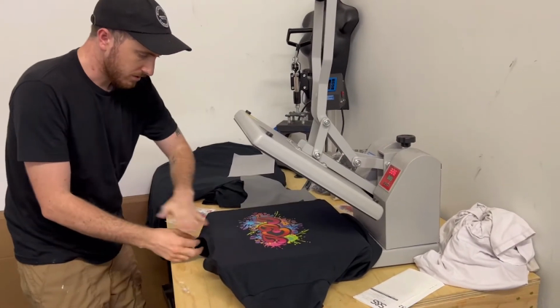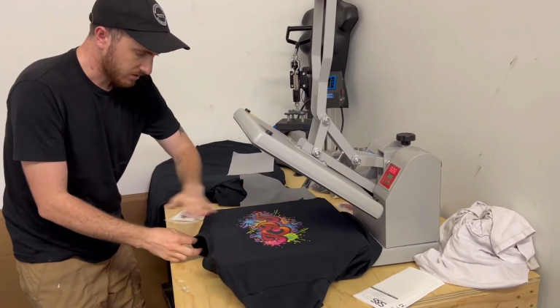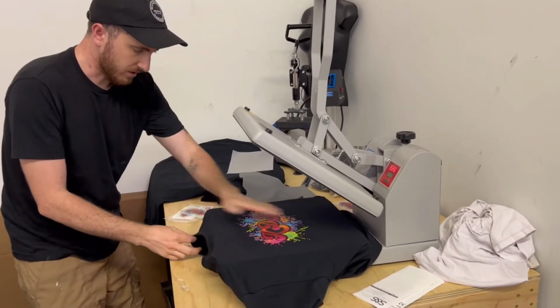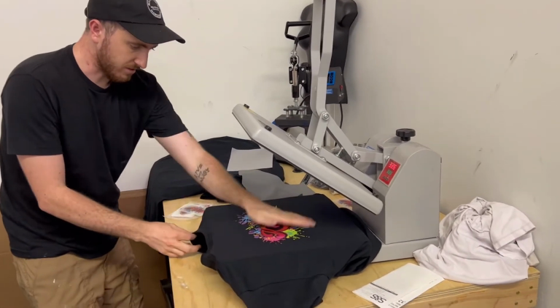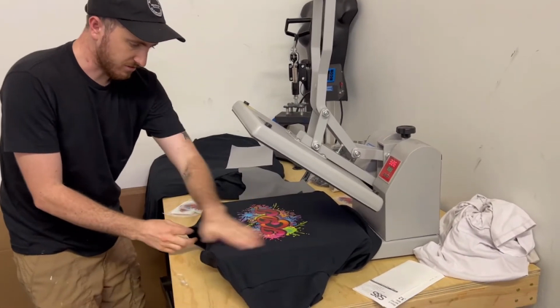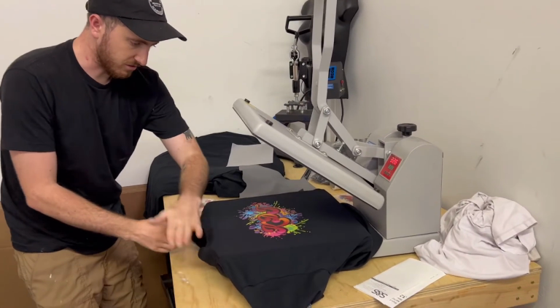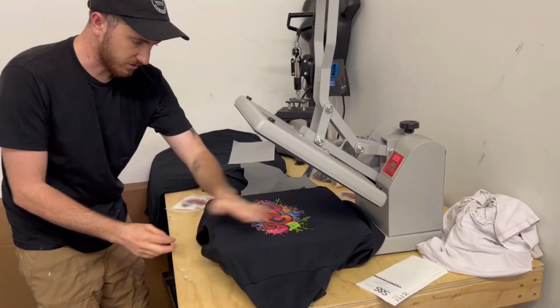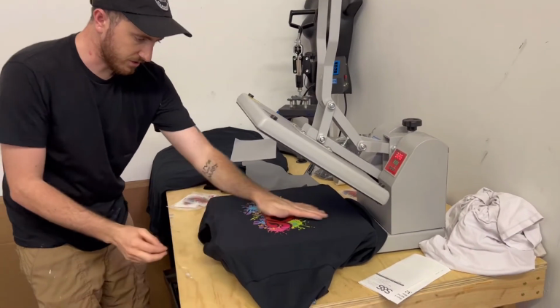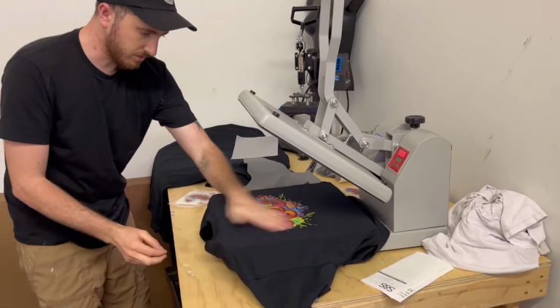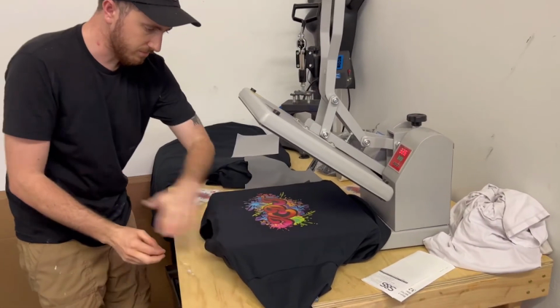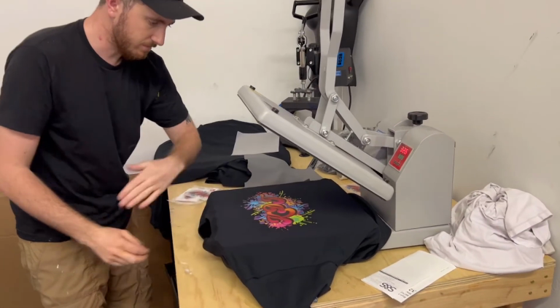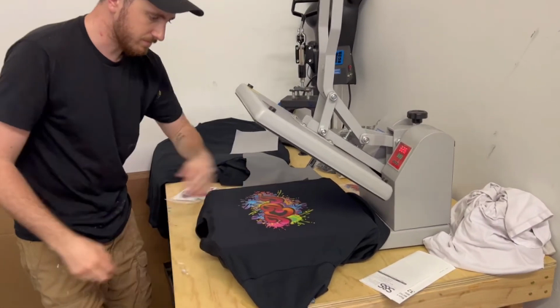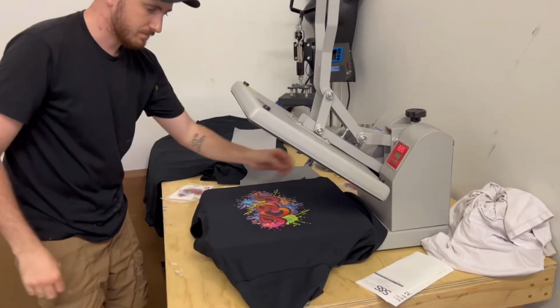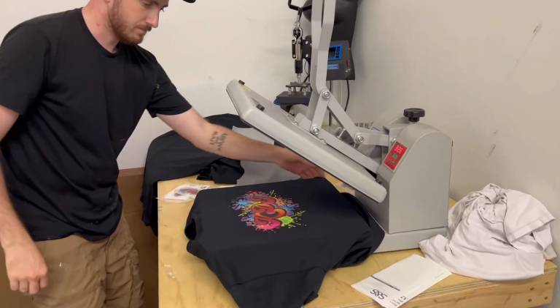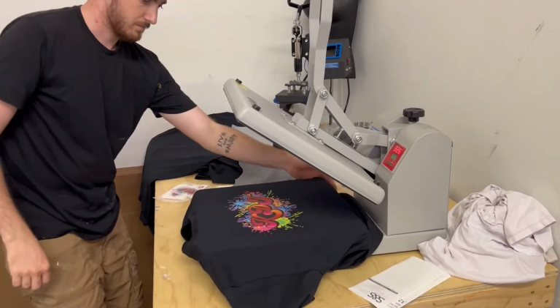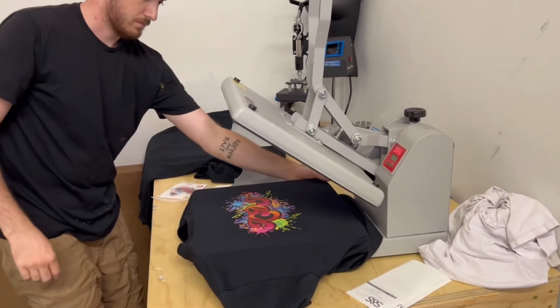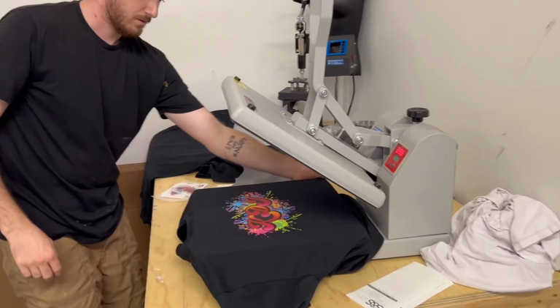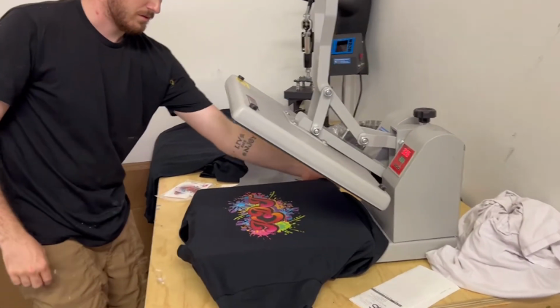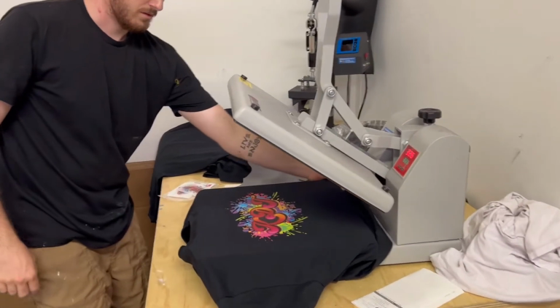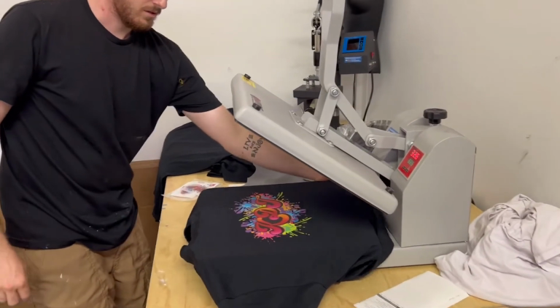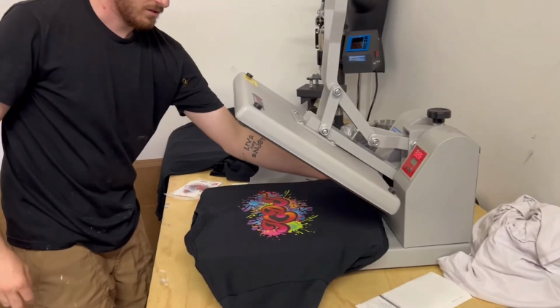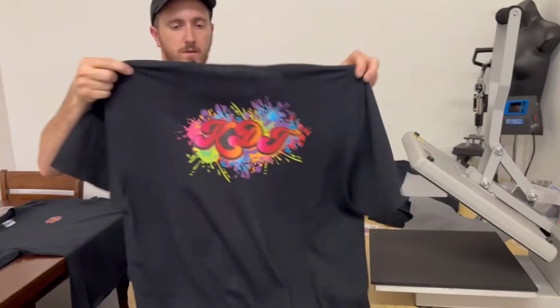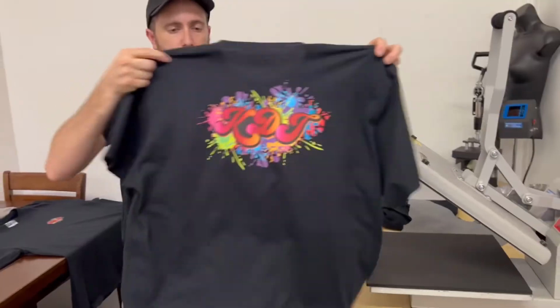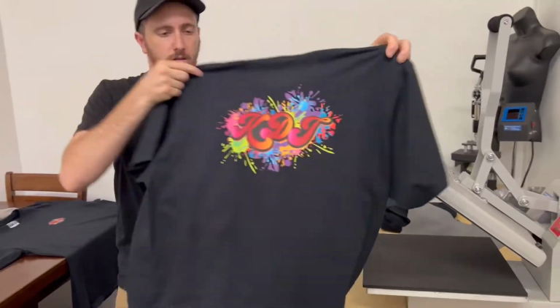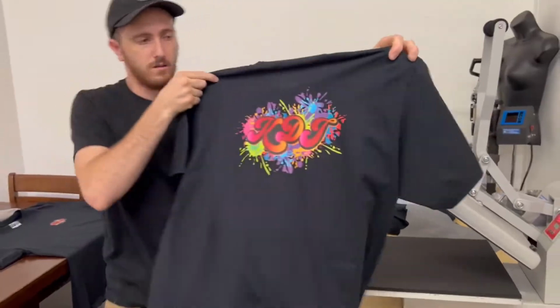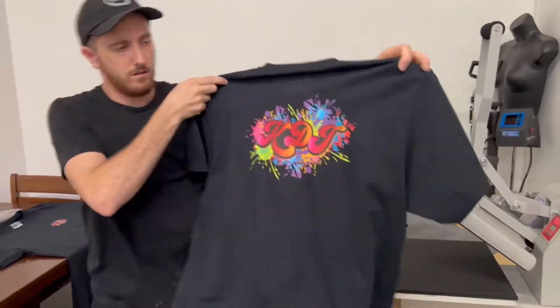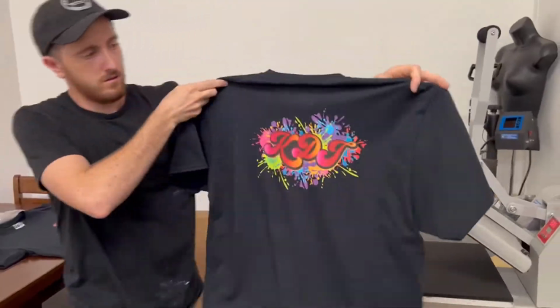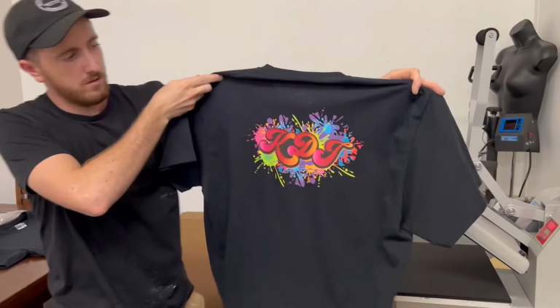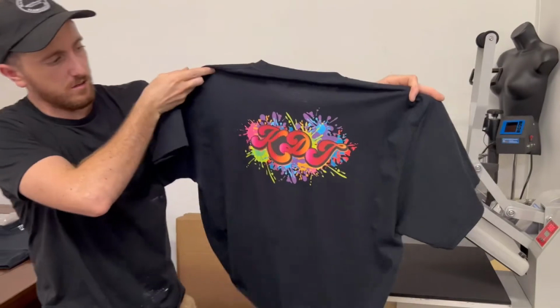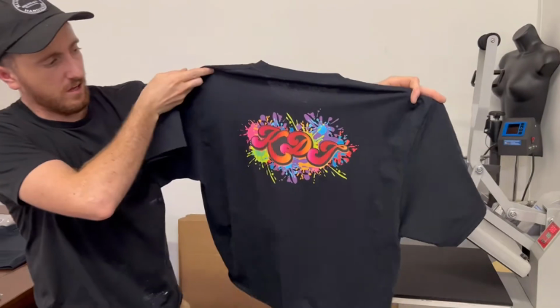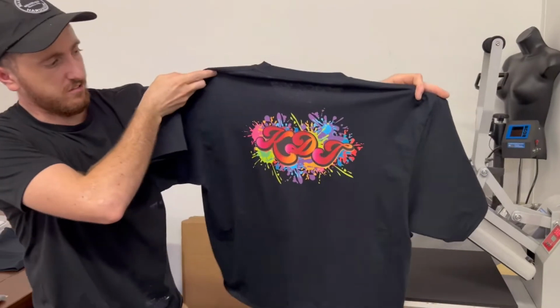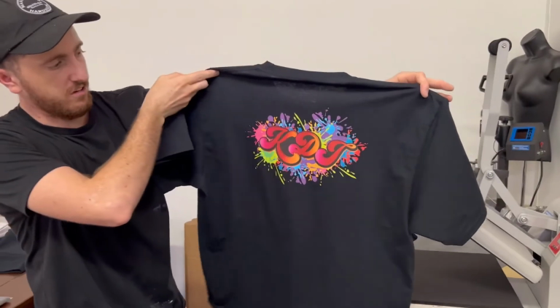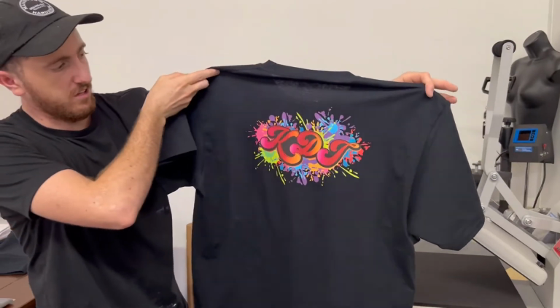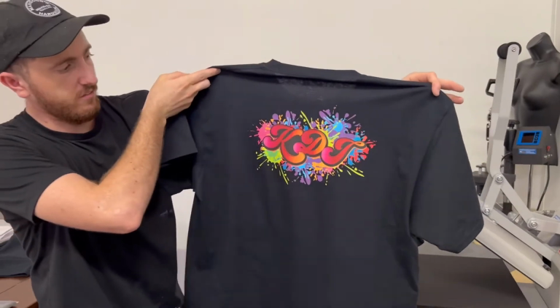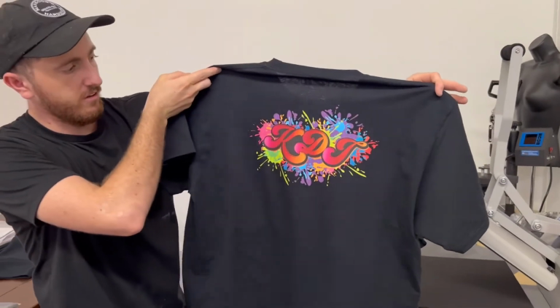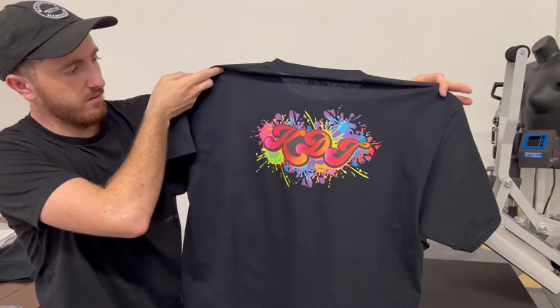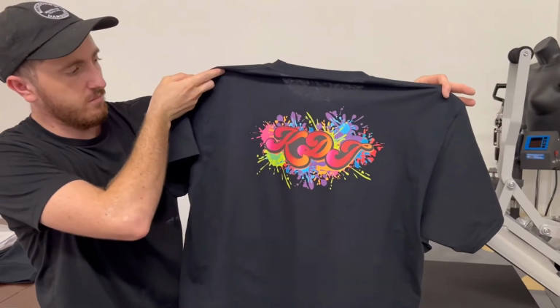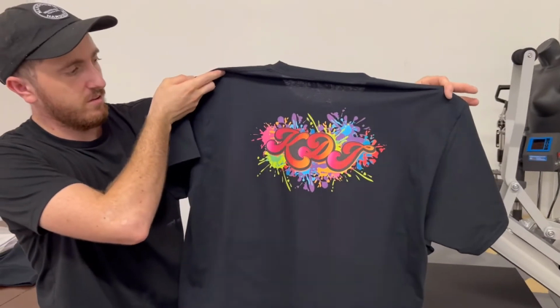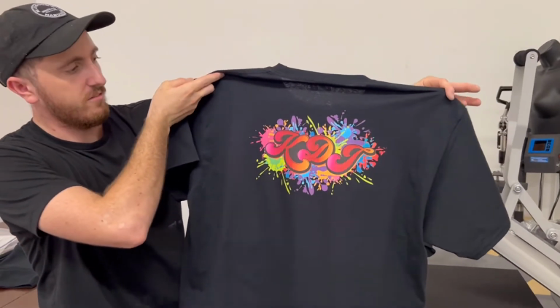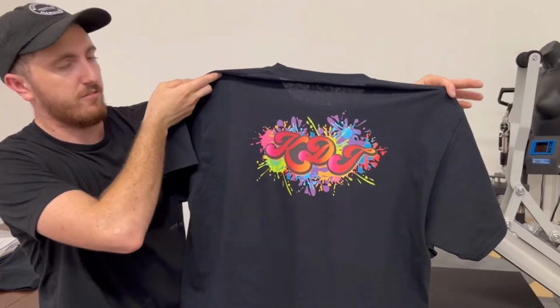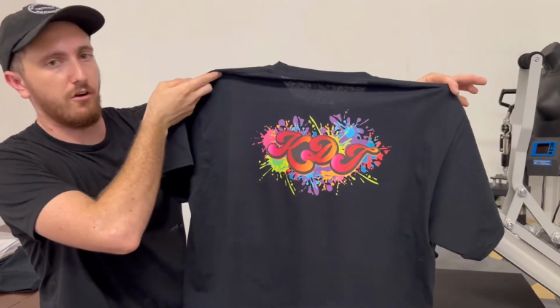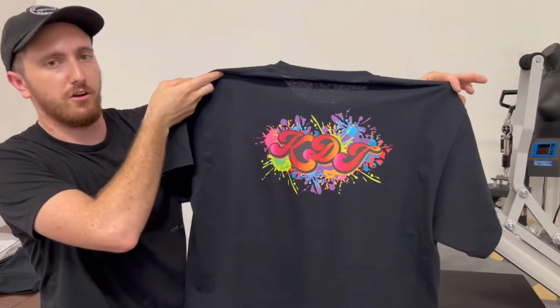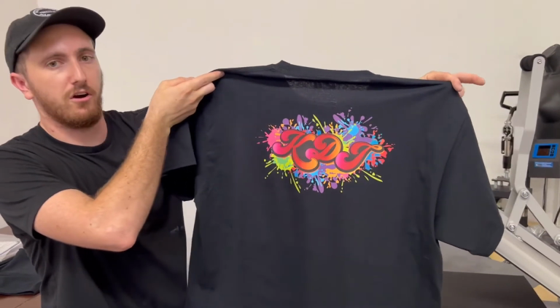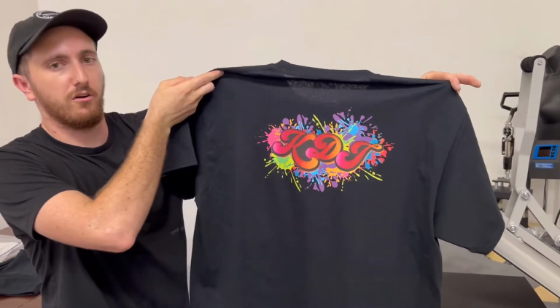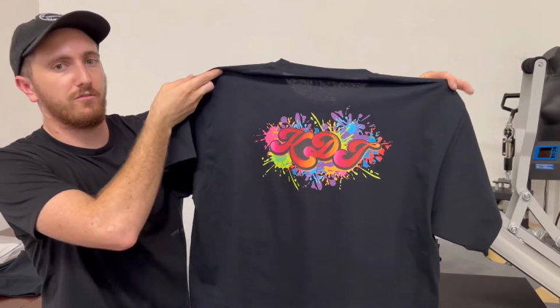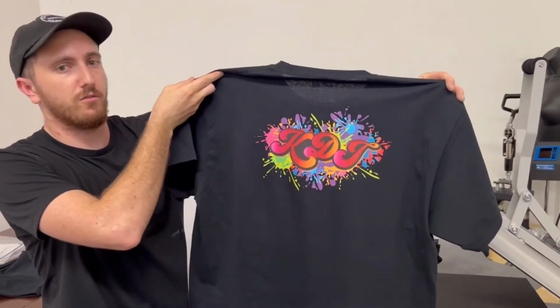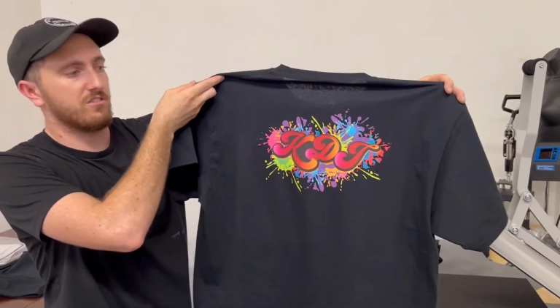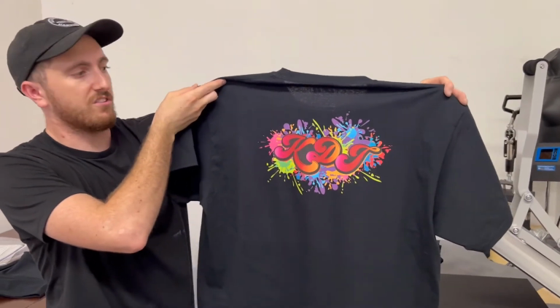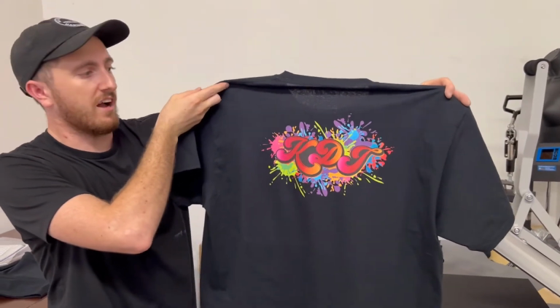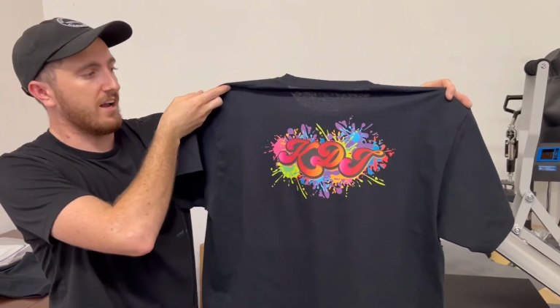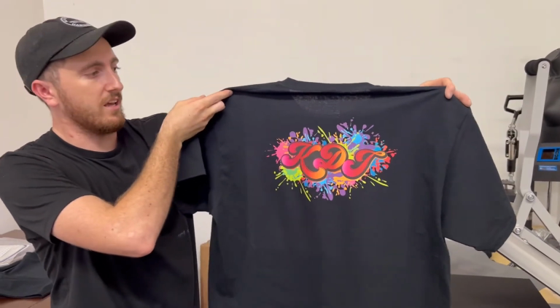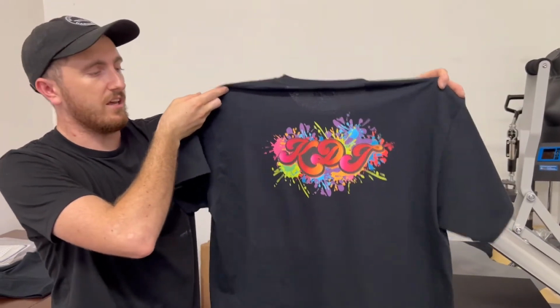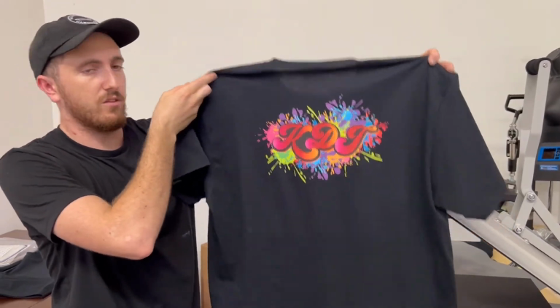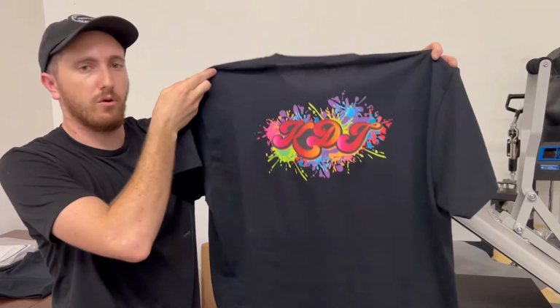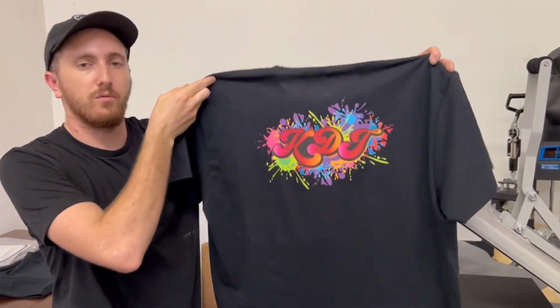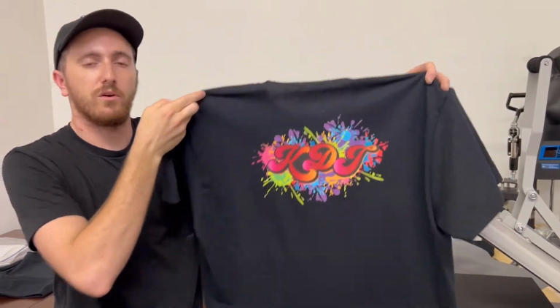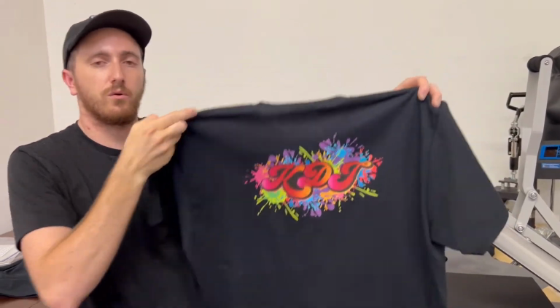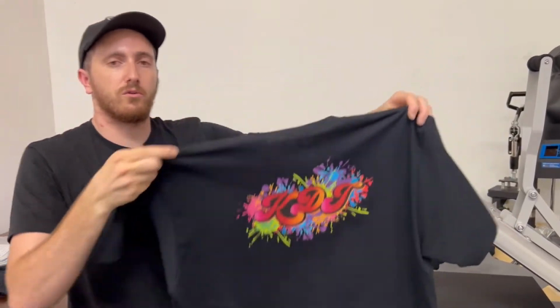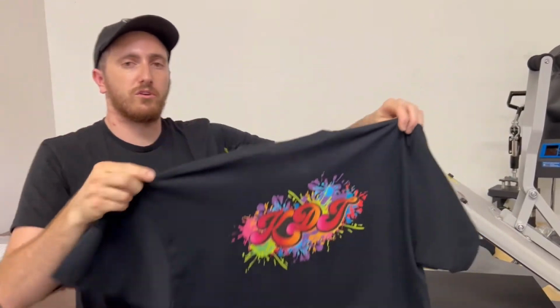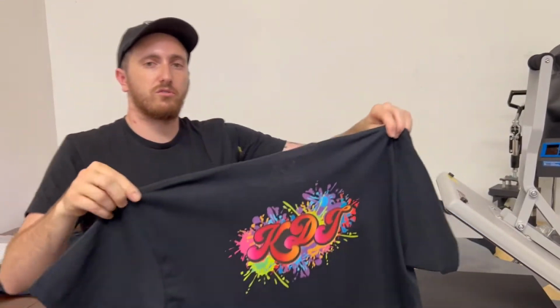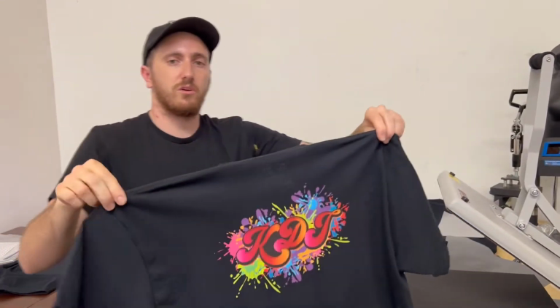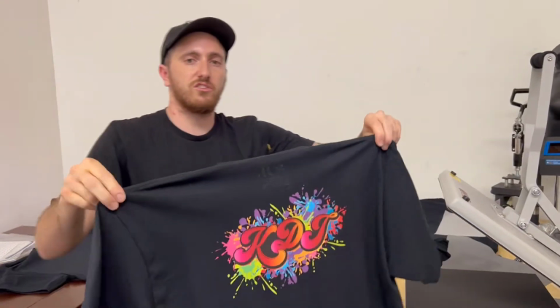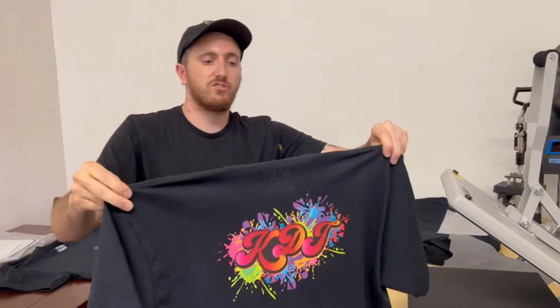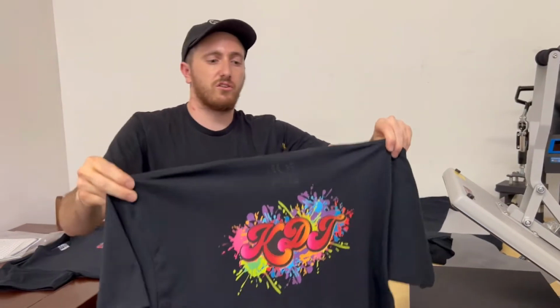Nice and clean. Nice and even. Very colorful design and they're only ordering 20 shirts.